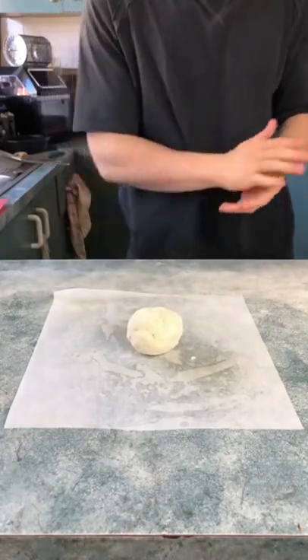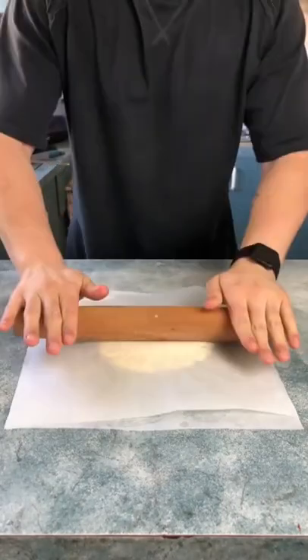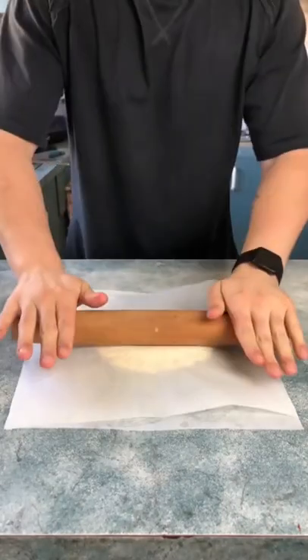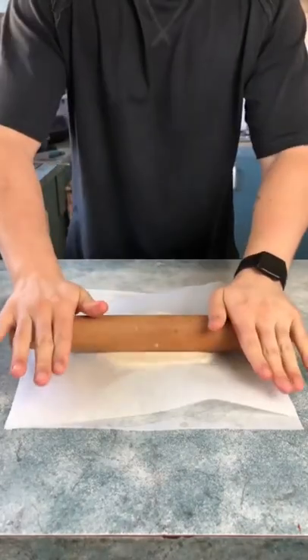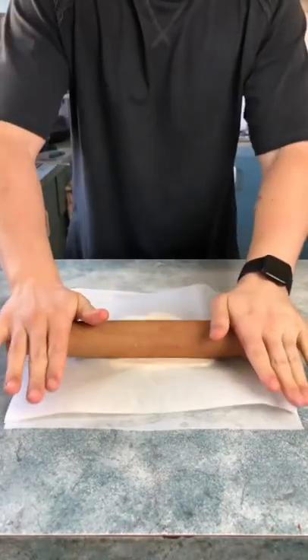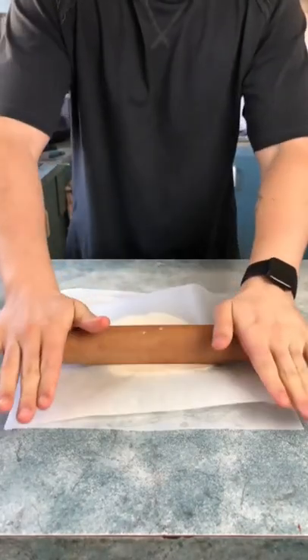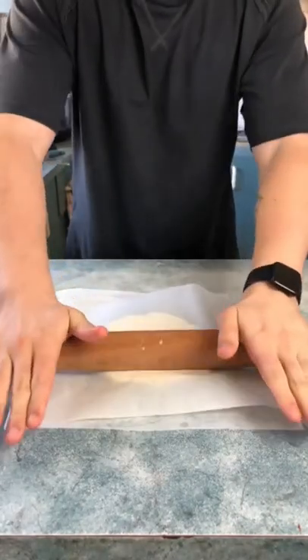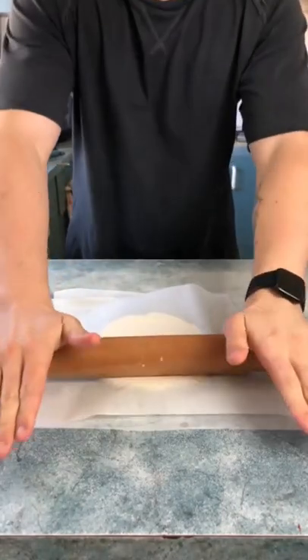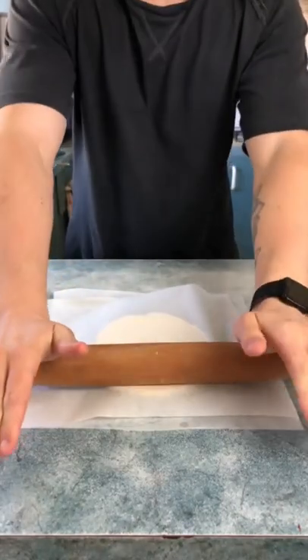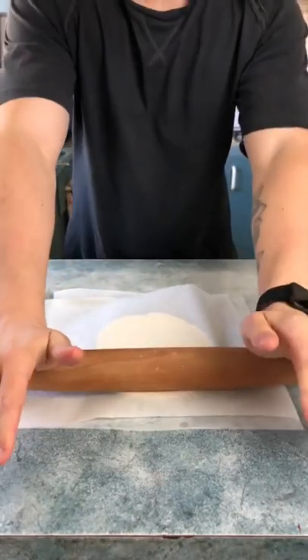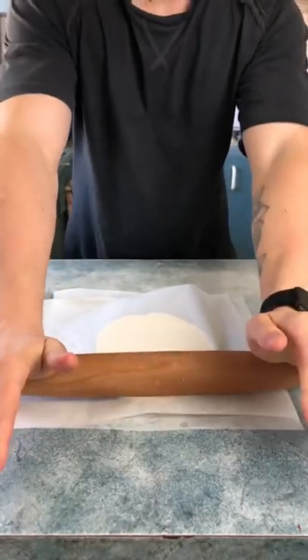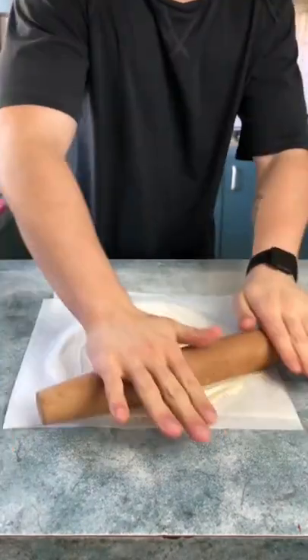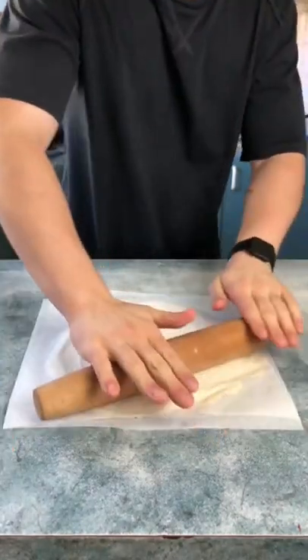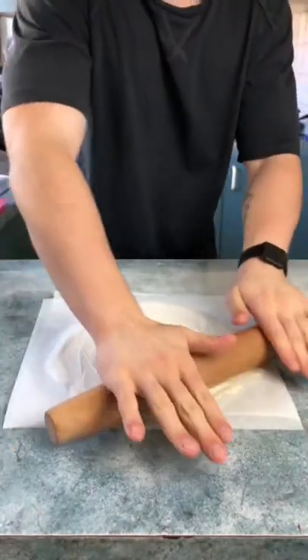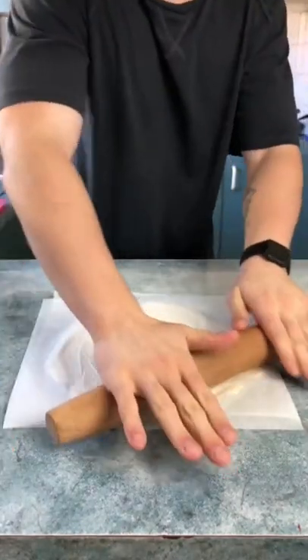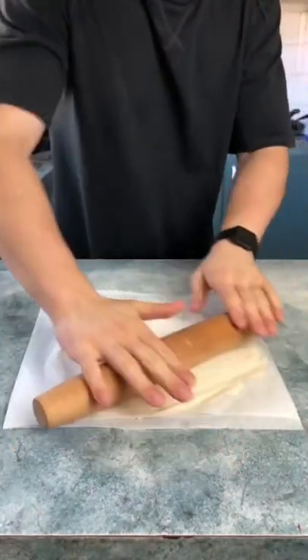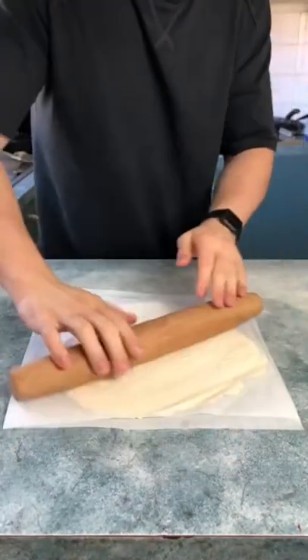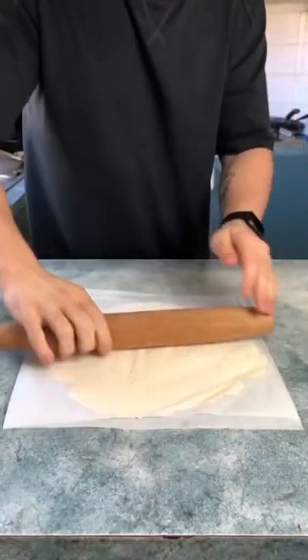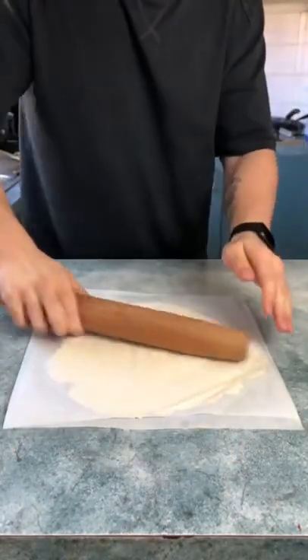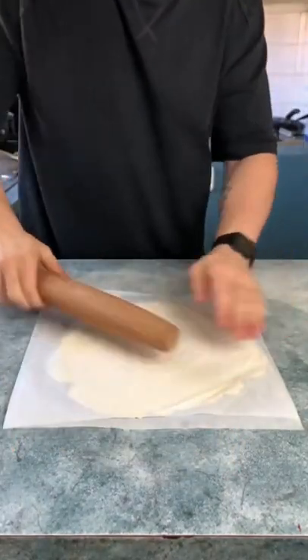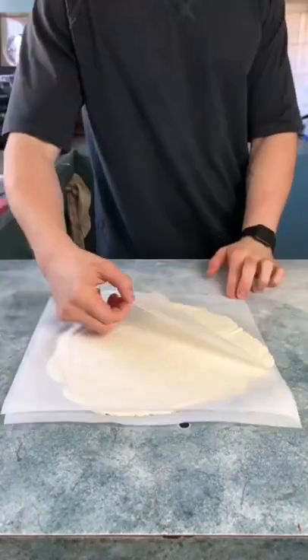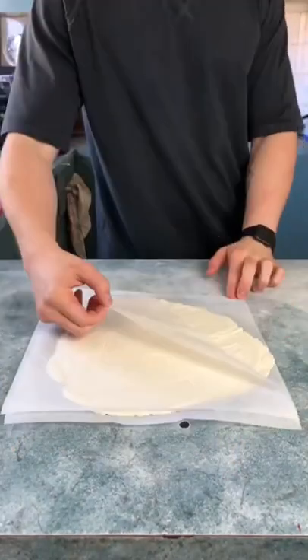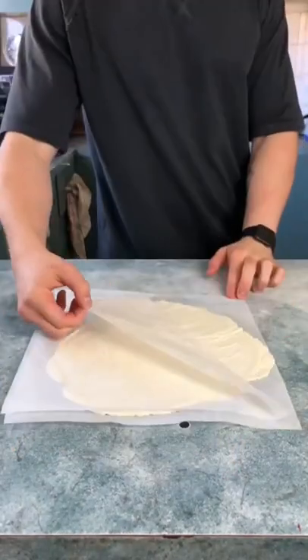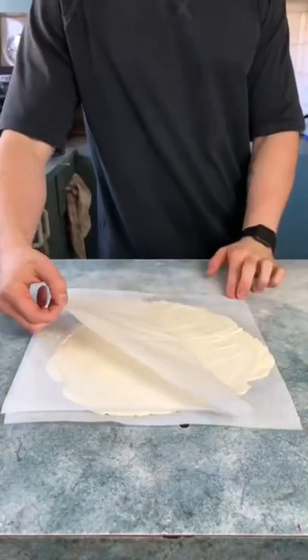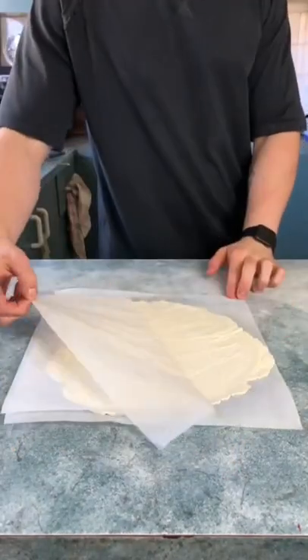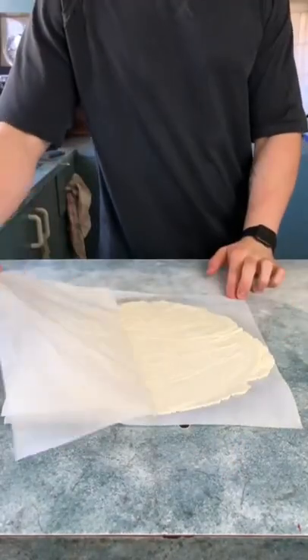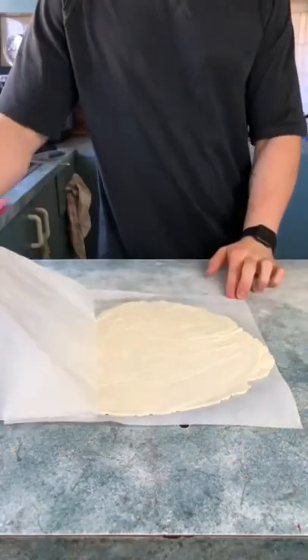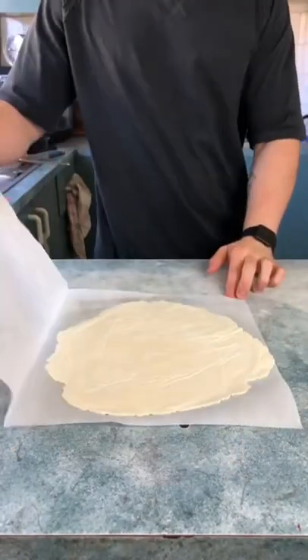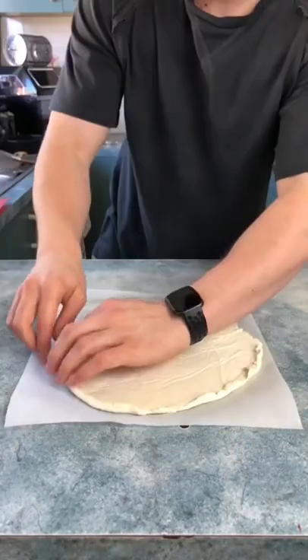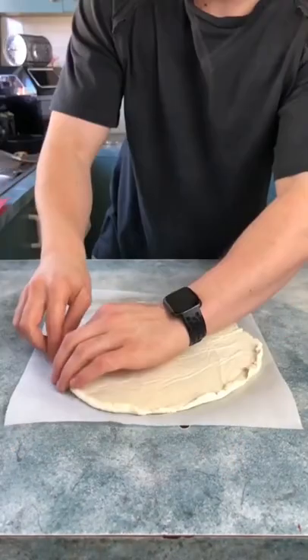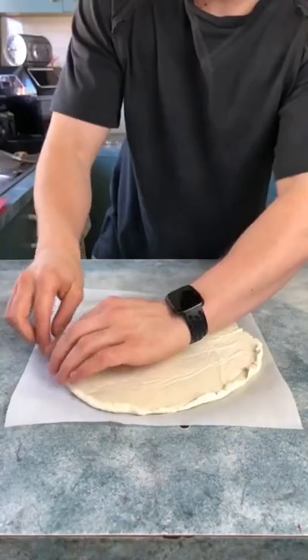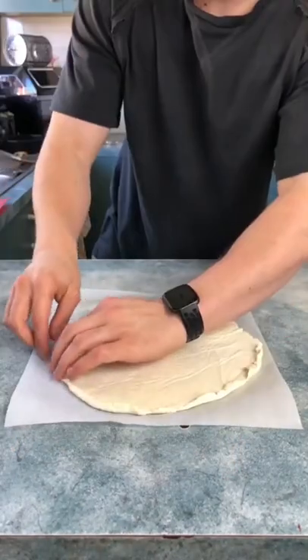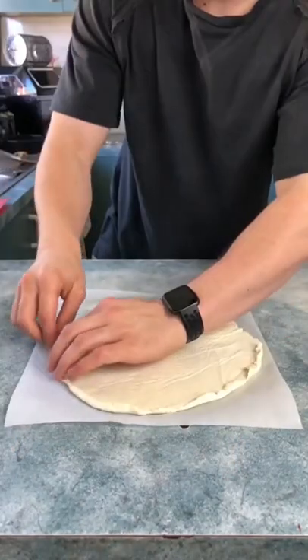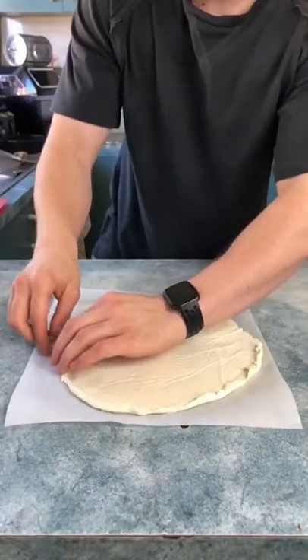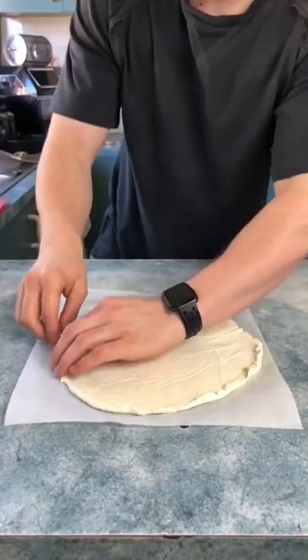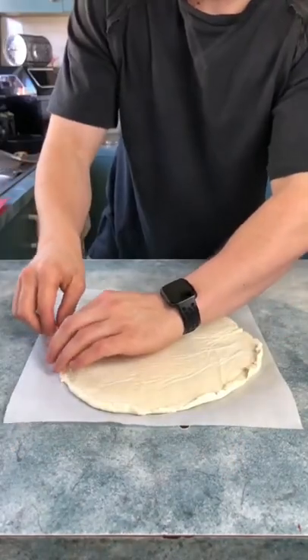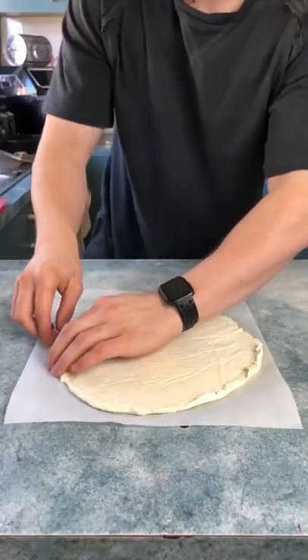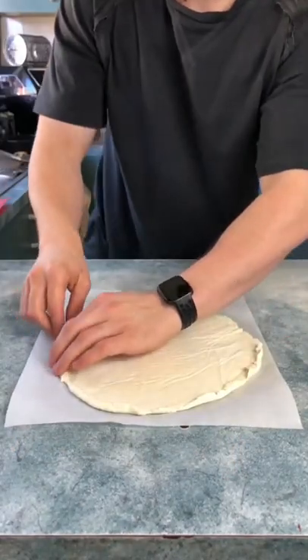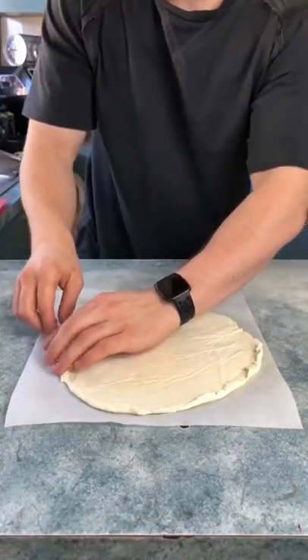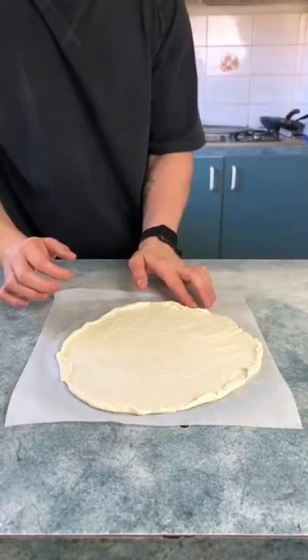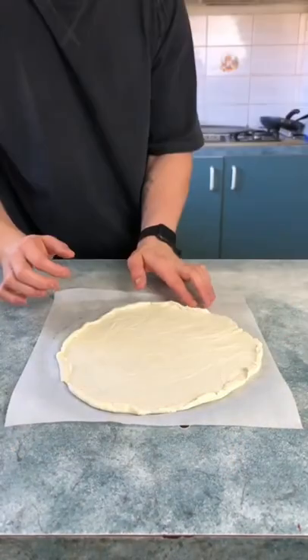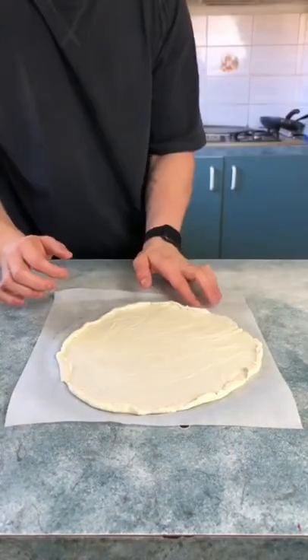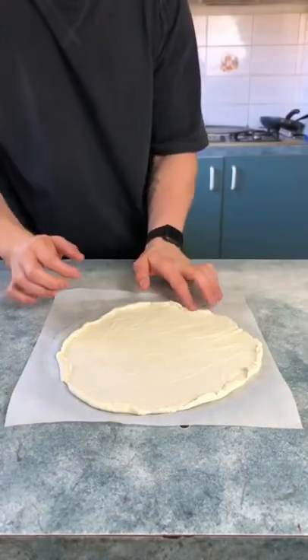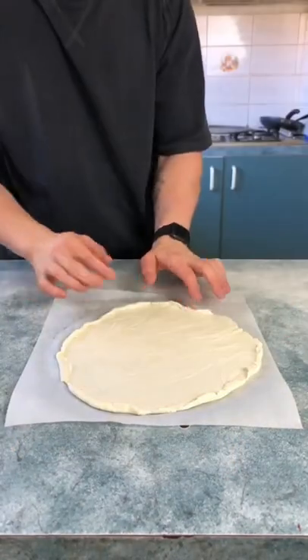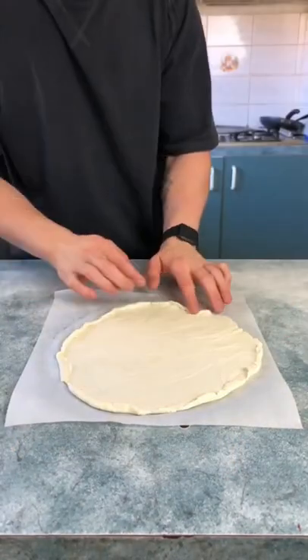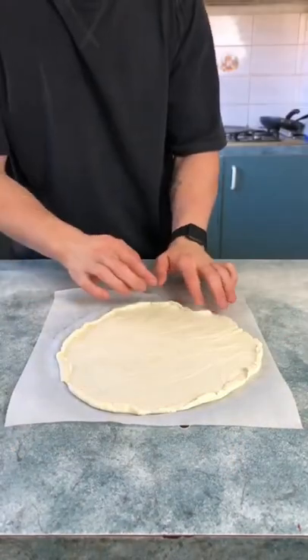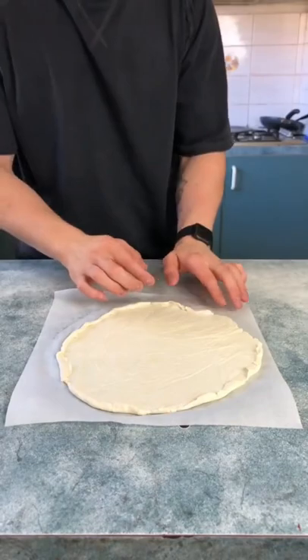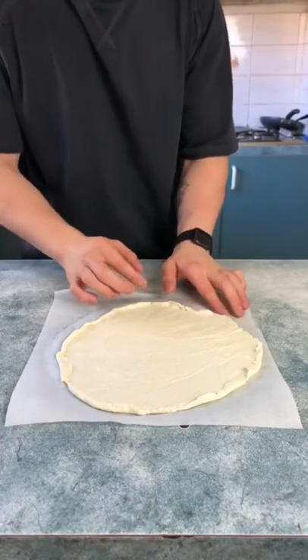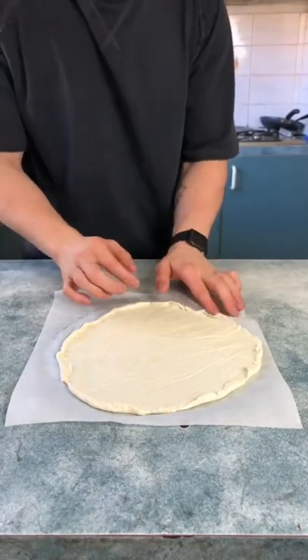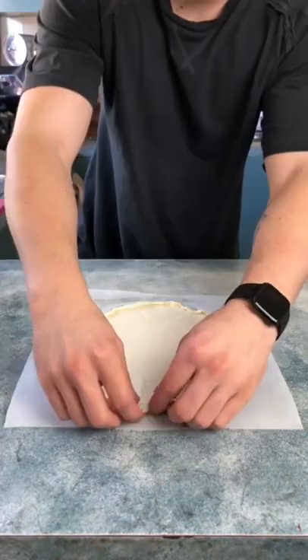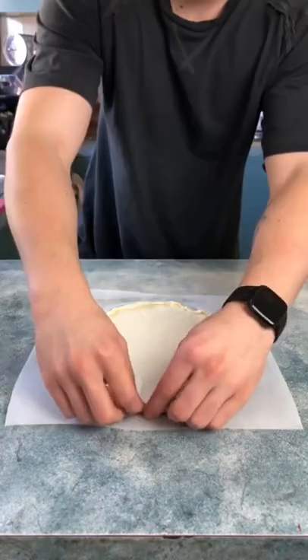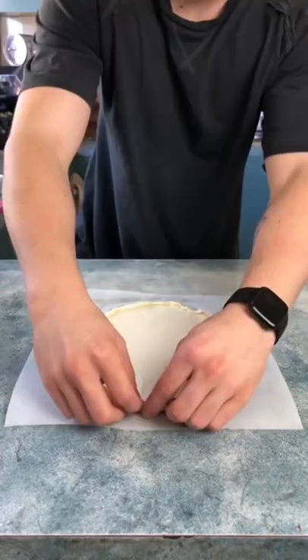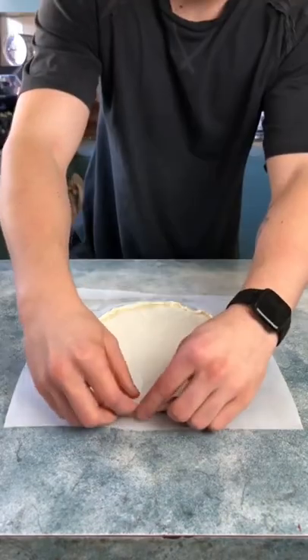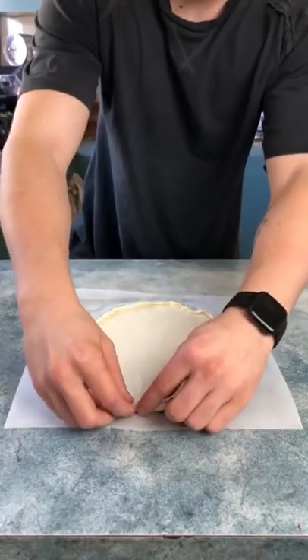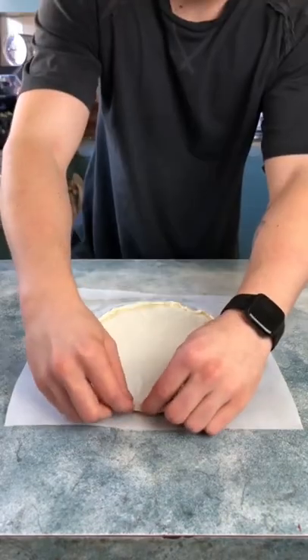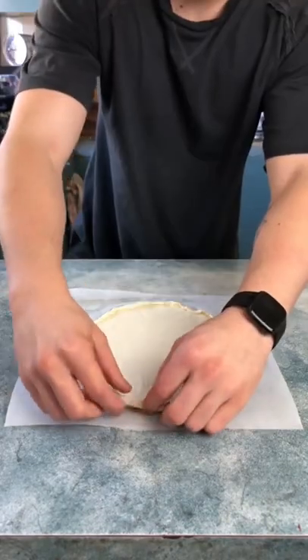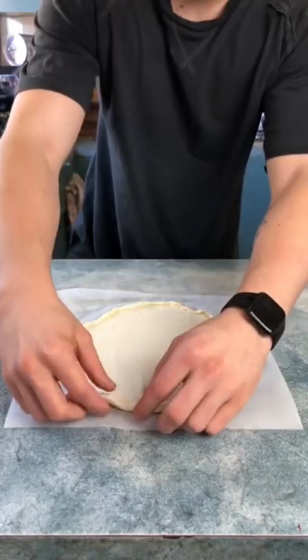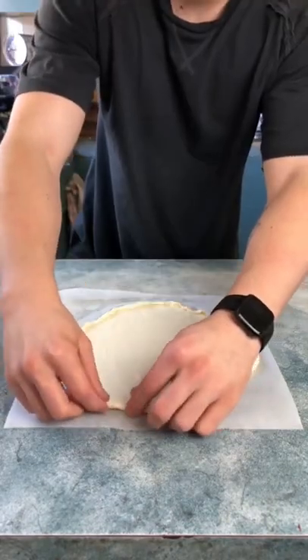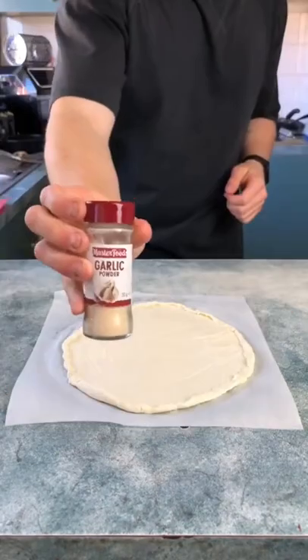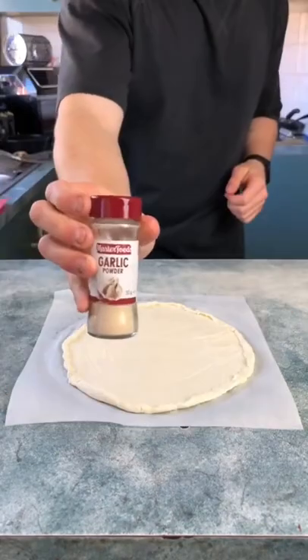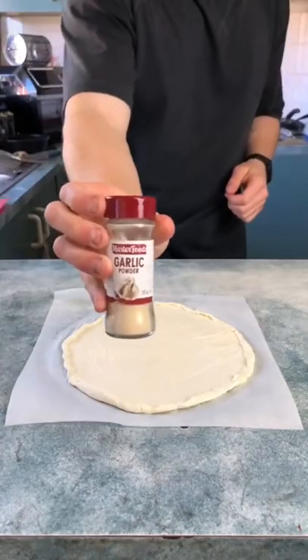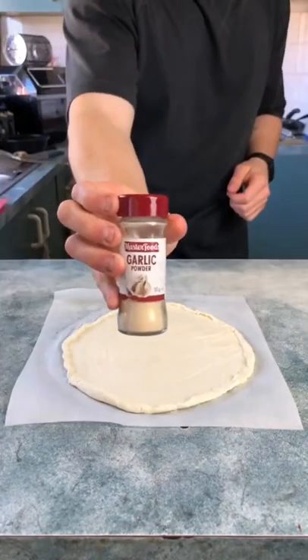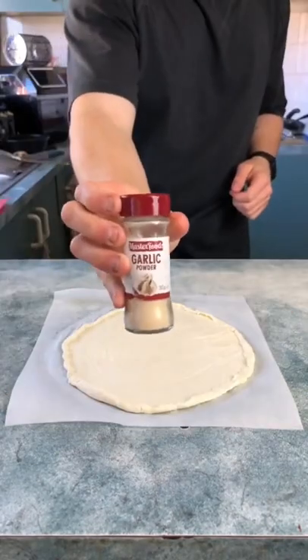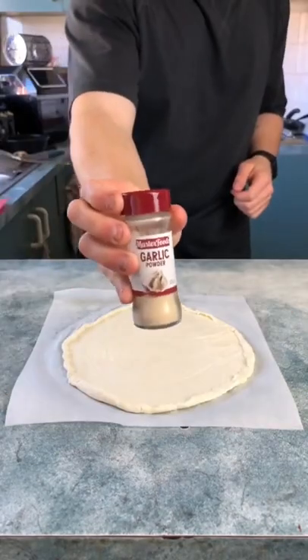Roll the dough out between two lightly sprayed sheets of baking paper. Once you're happy with the shape, roll up the sides to create your crust.